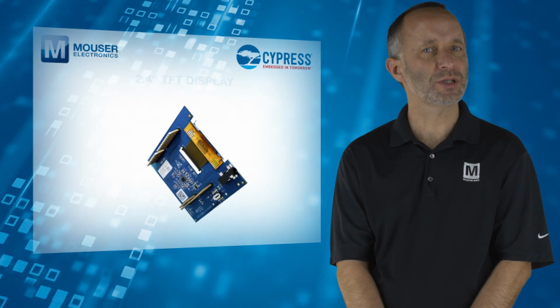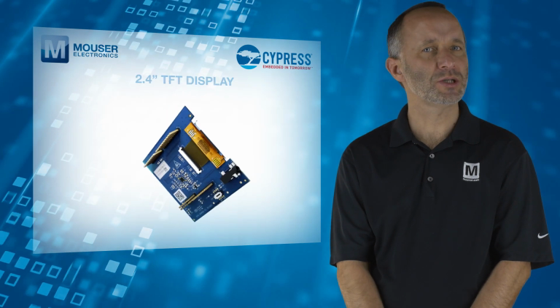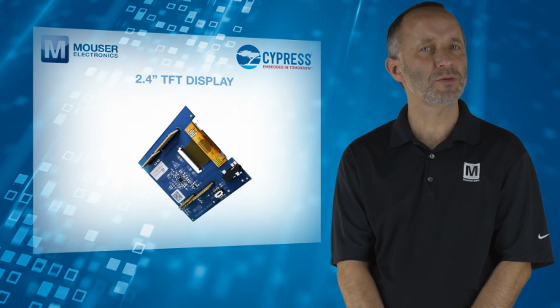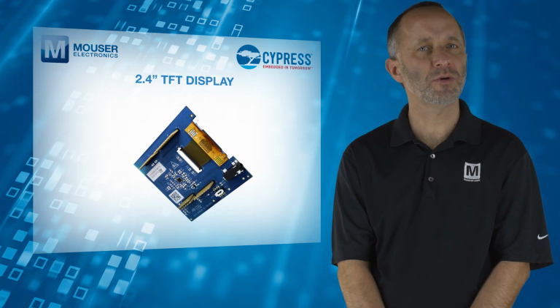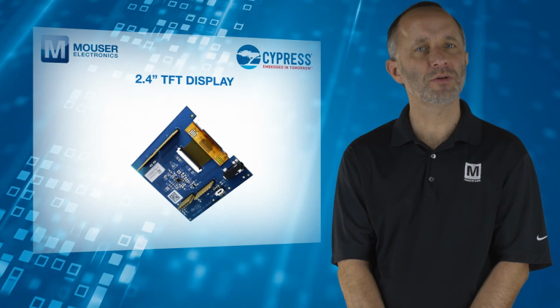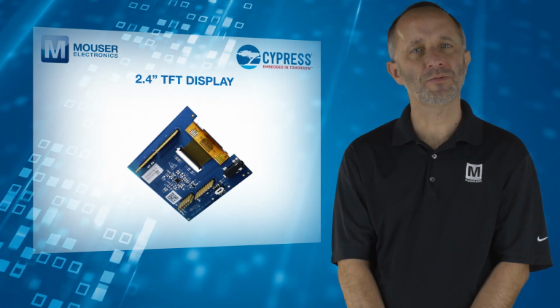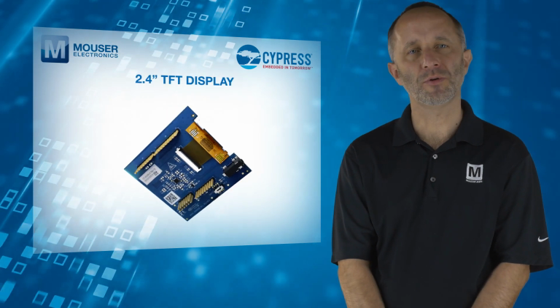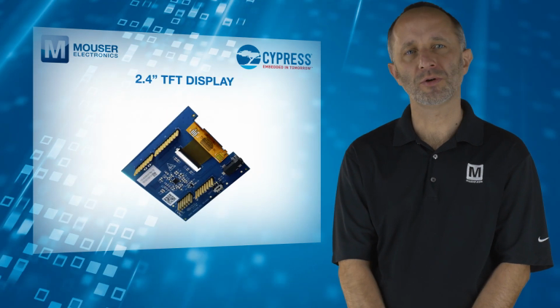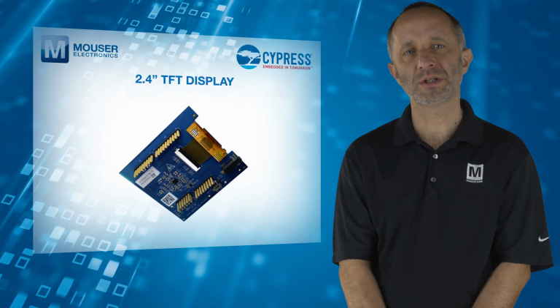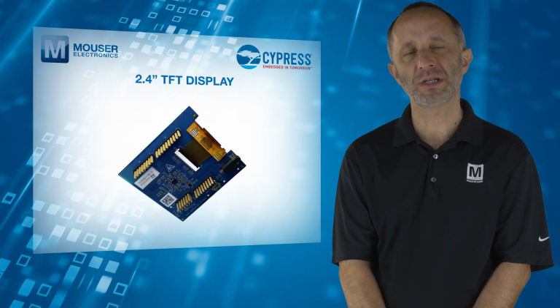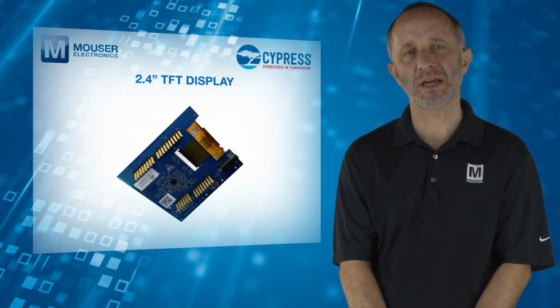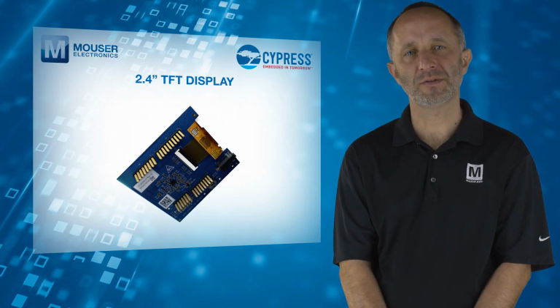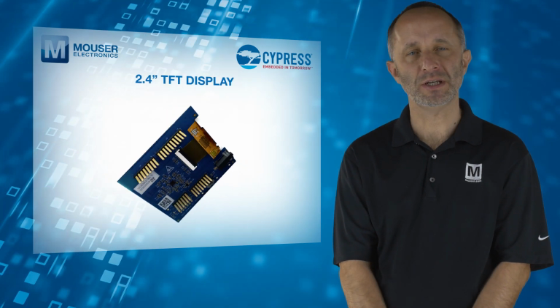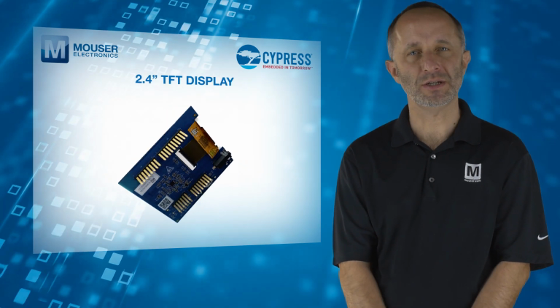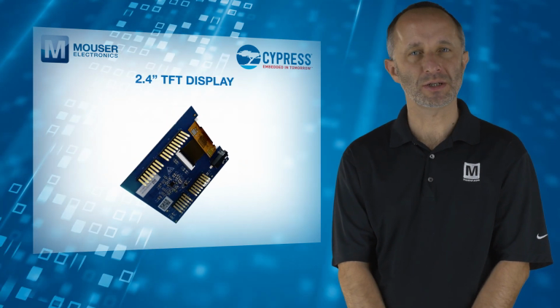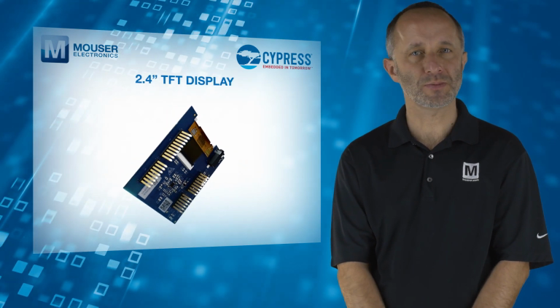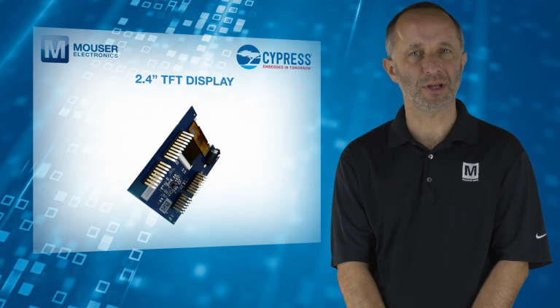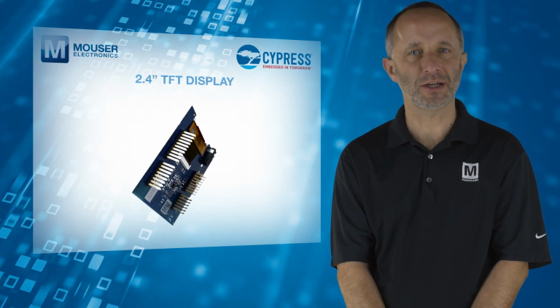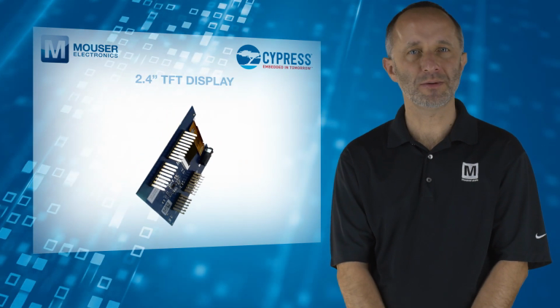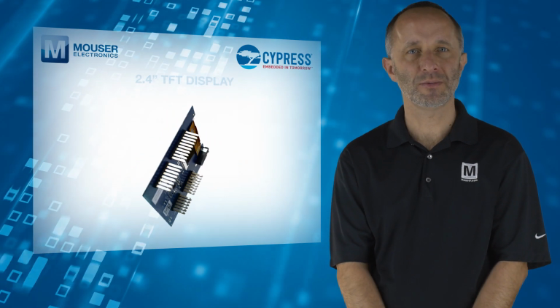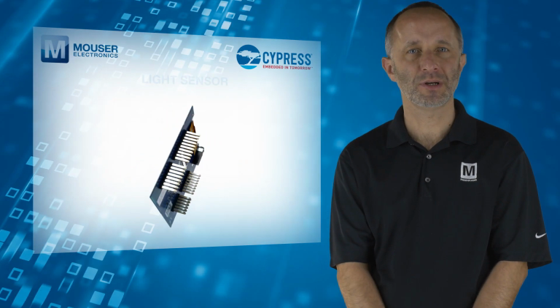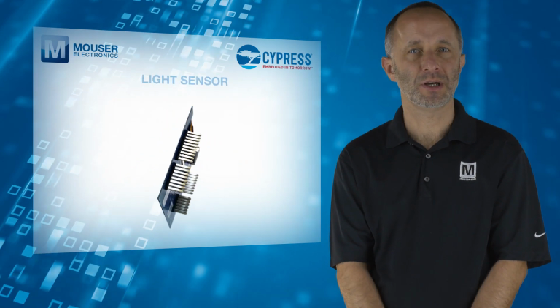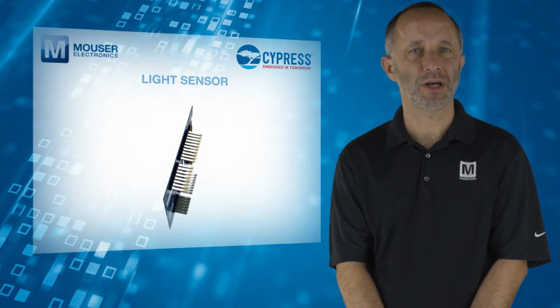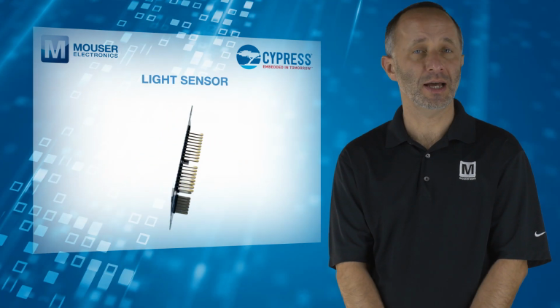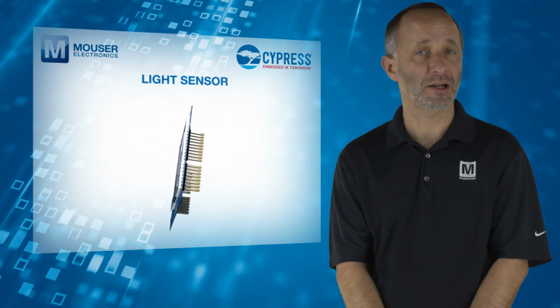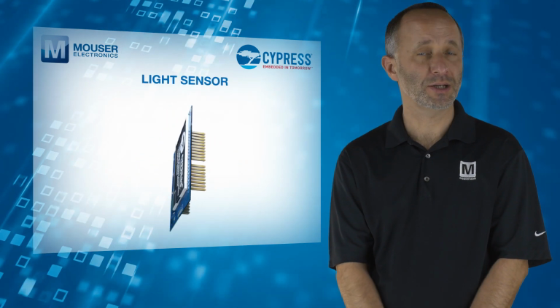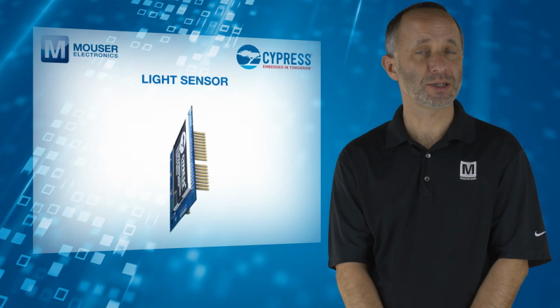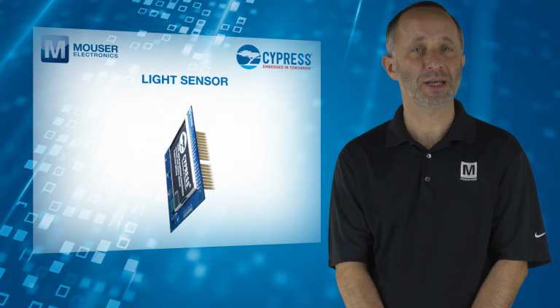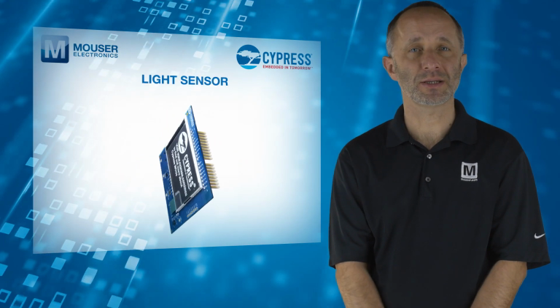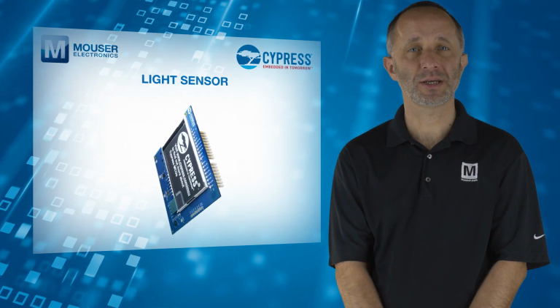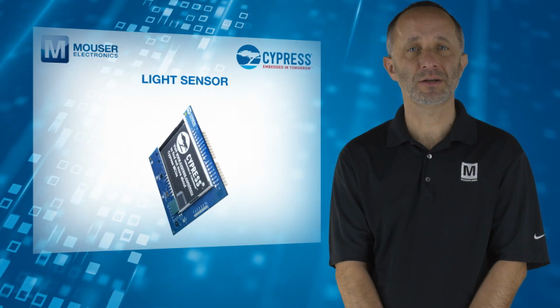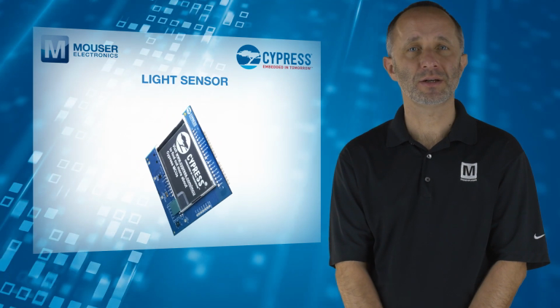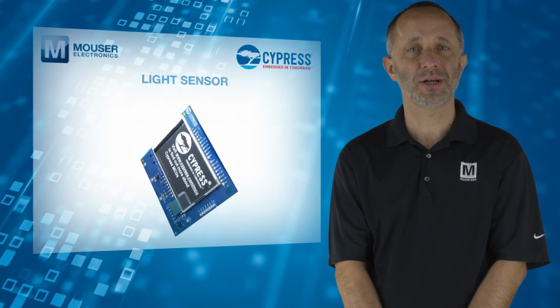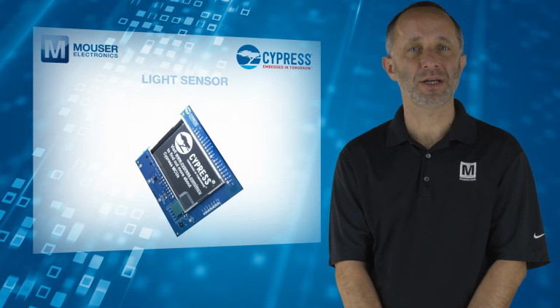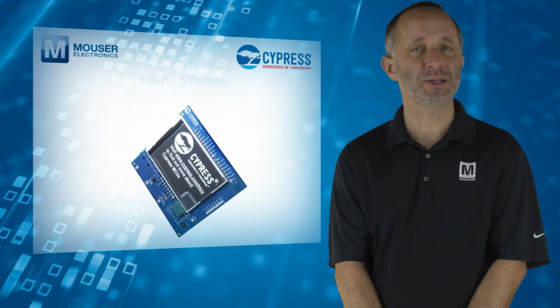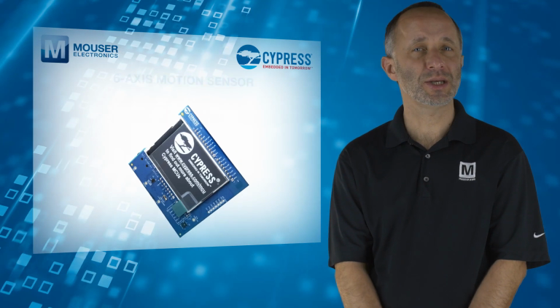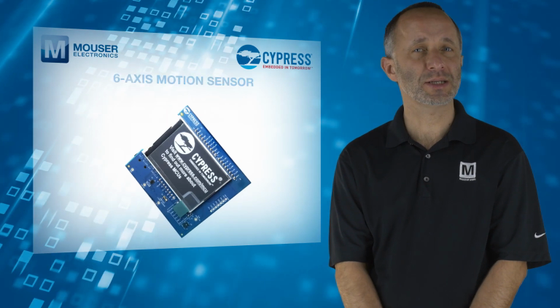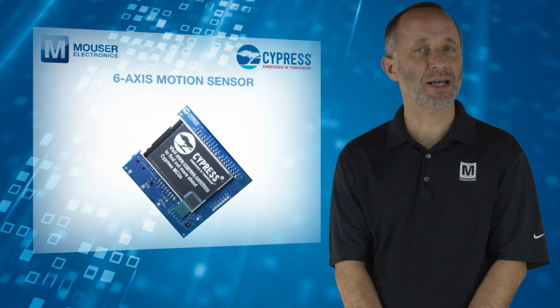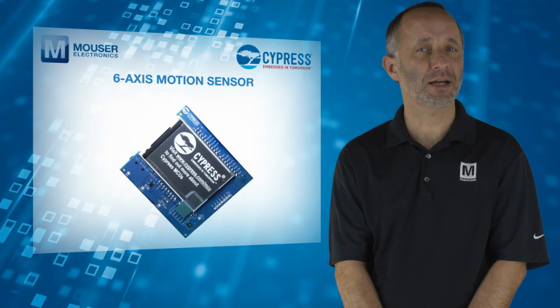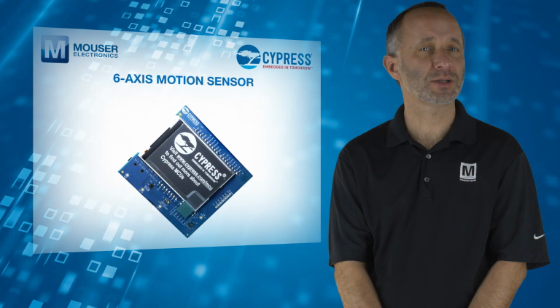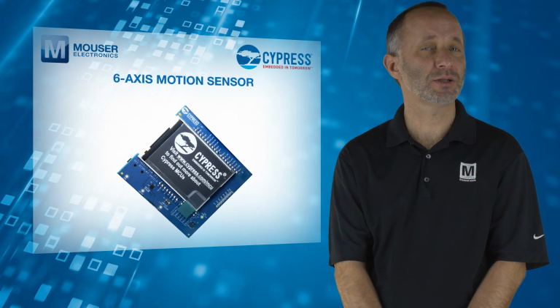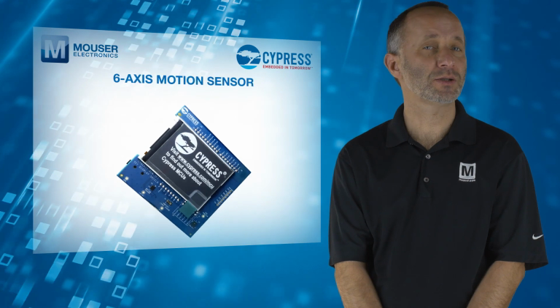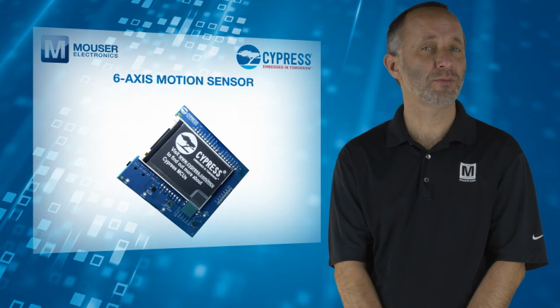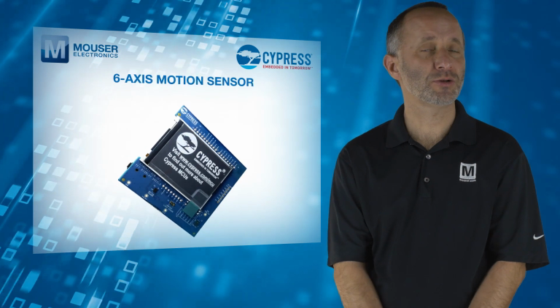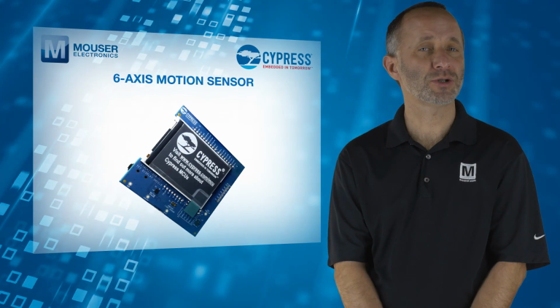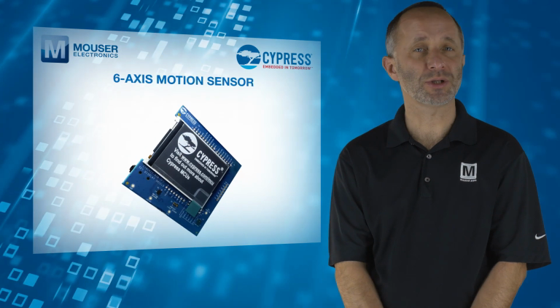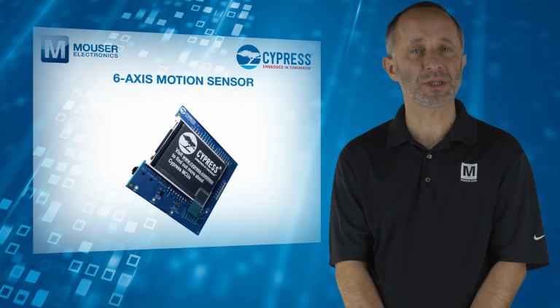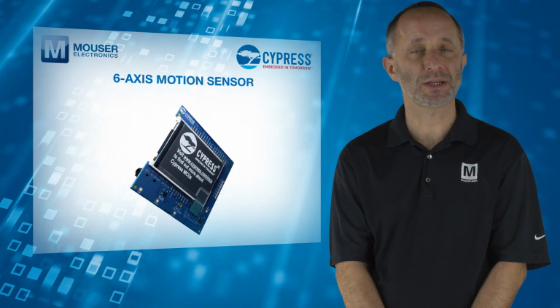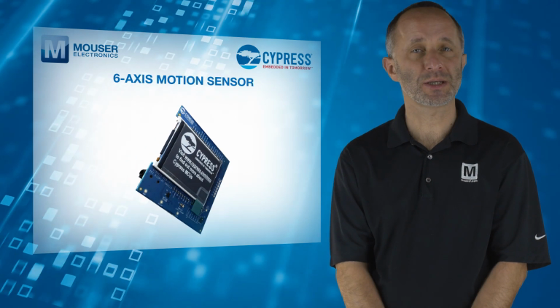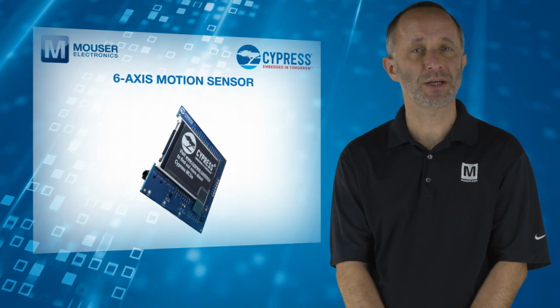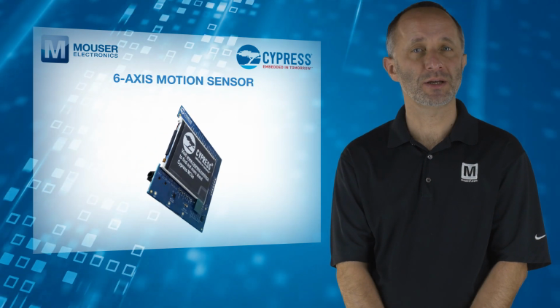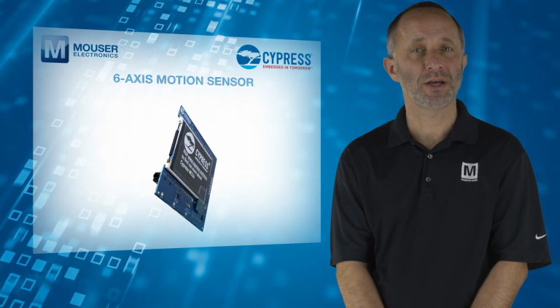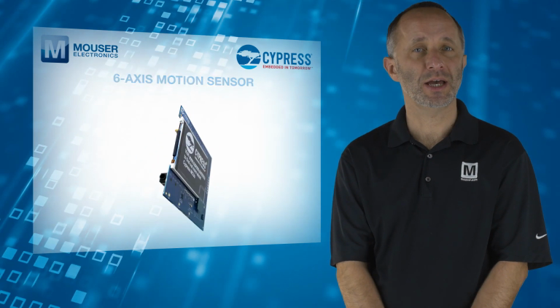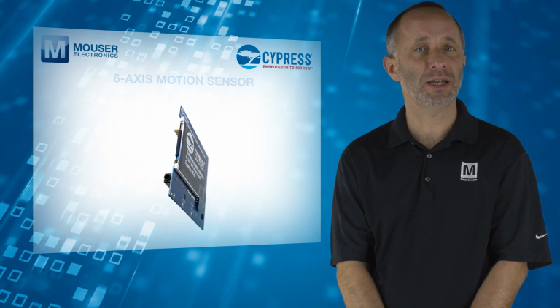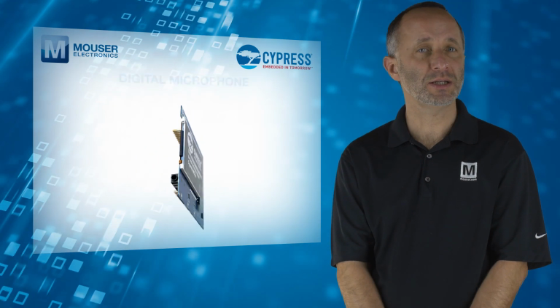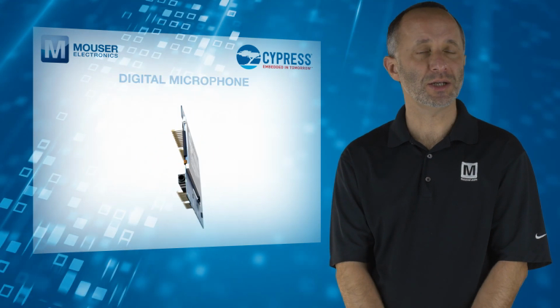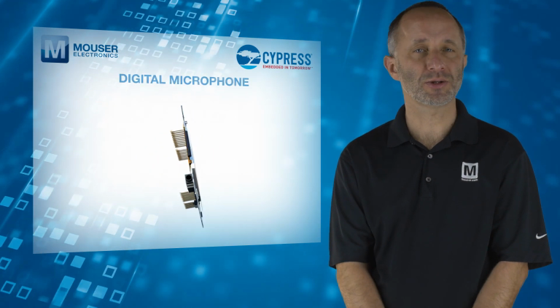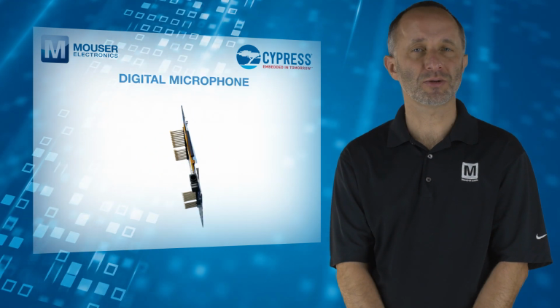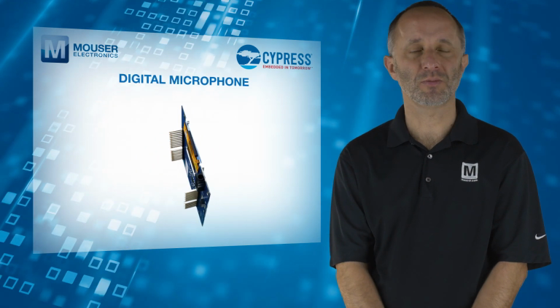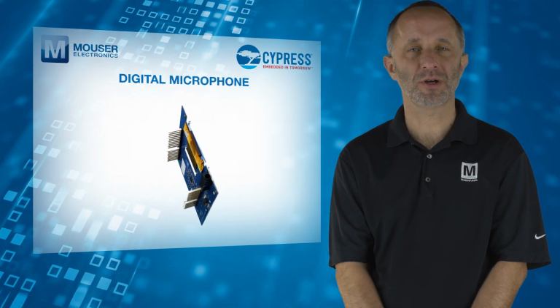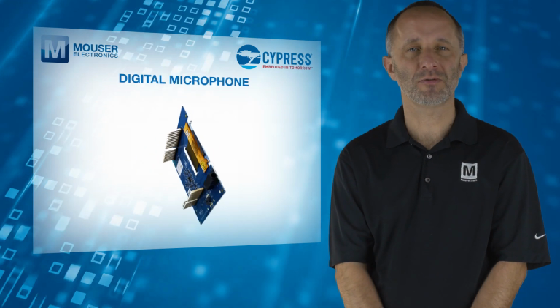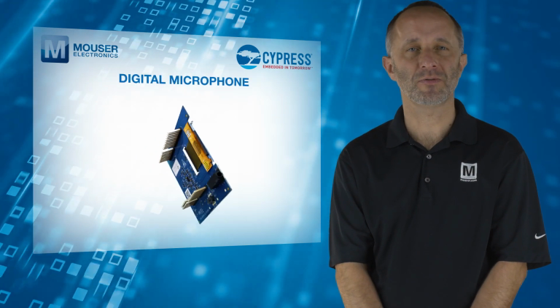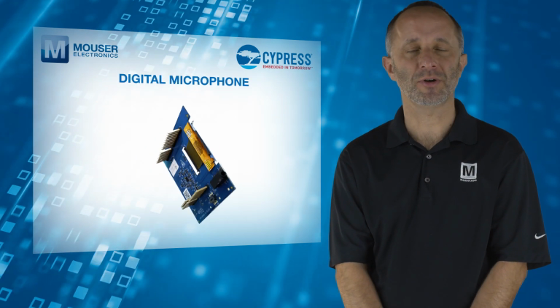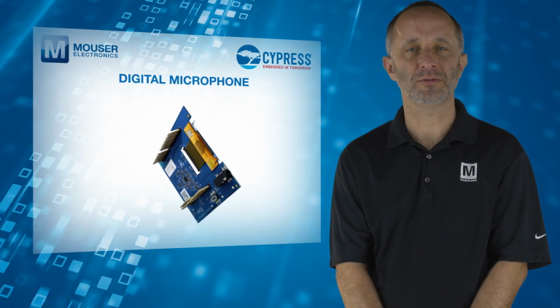The TFT Display Shield provides users with a 2.4-inch TFT display, a light sensor, a 6-axis motion sensor, and a digital microphone.